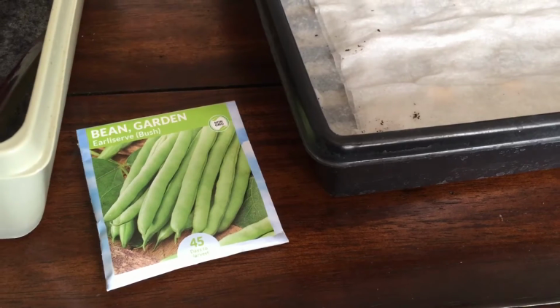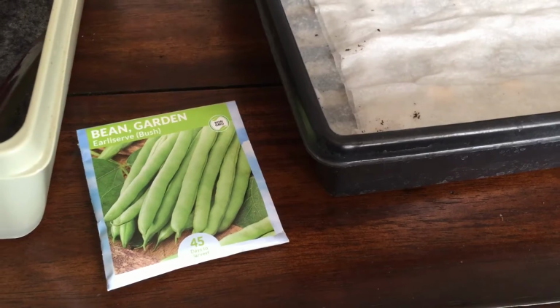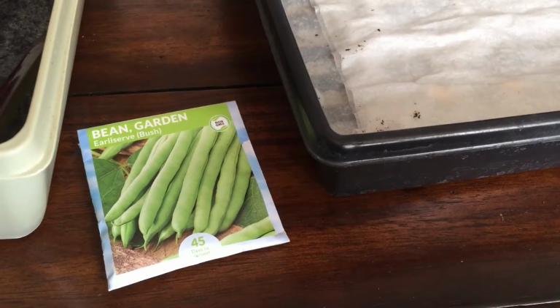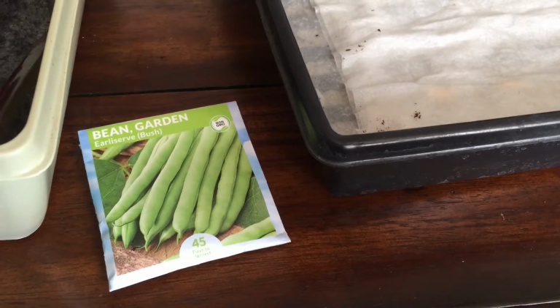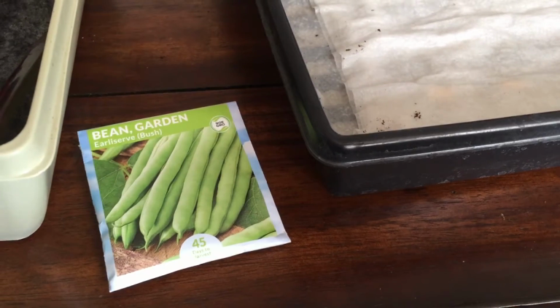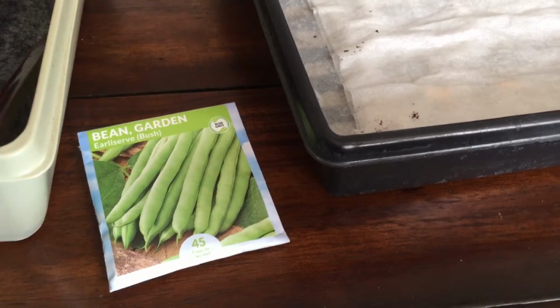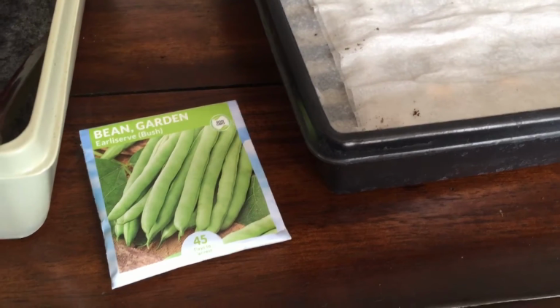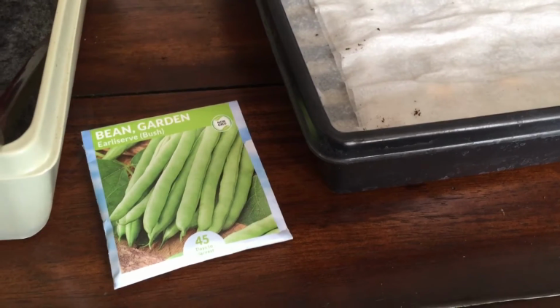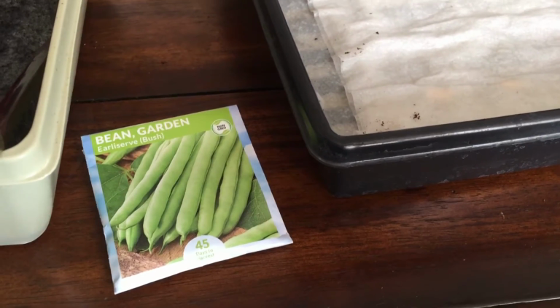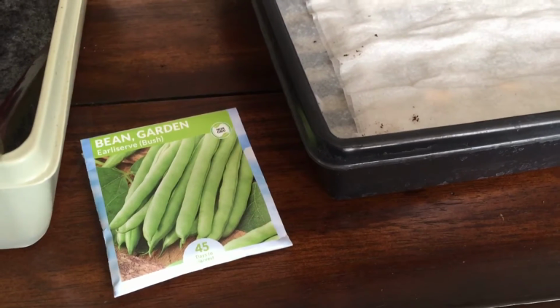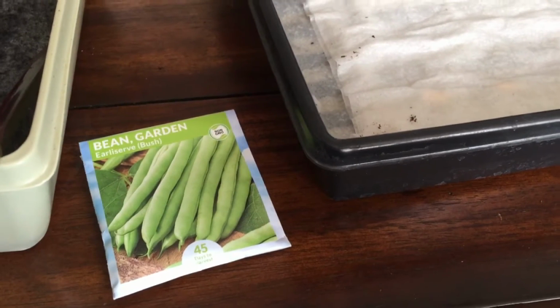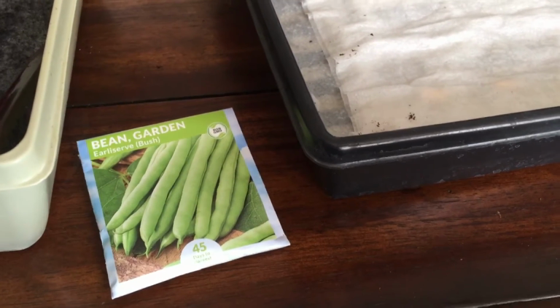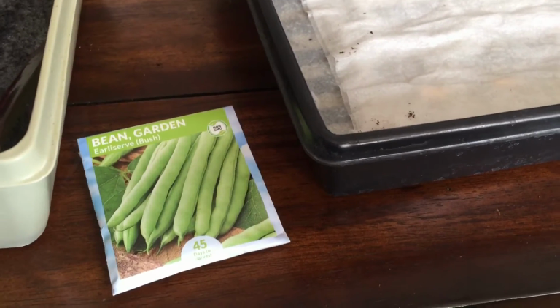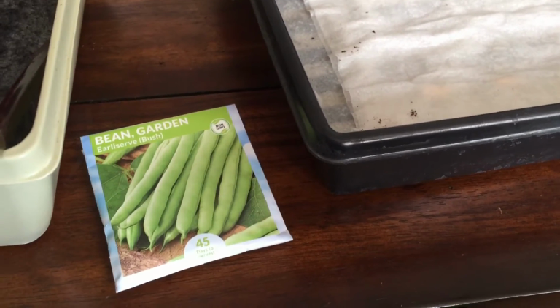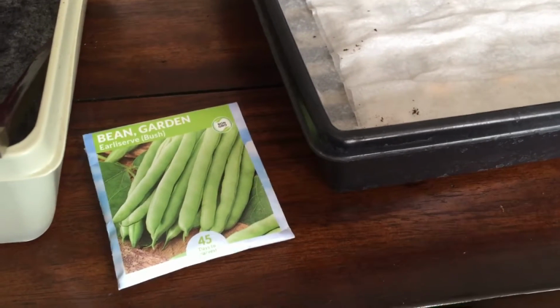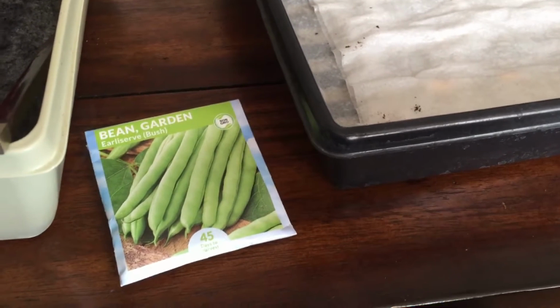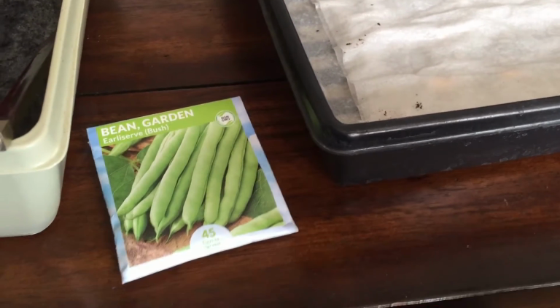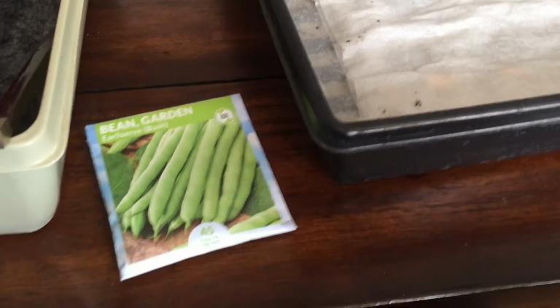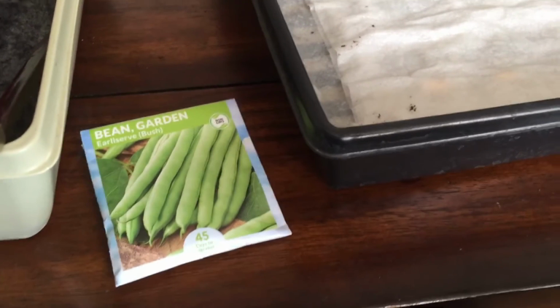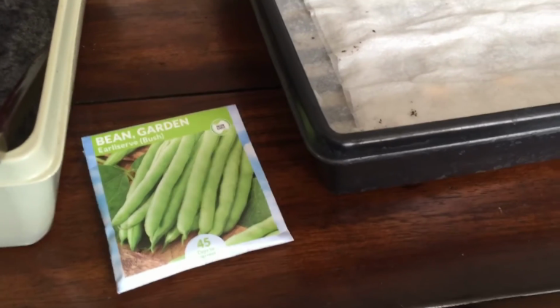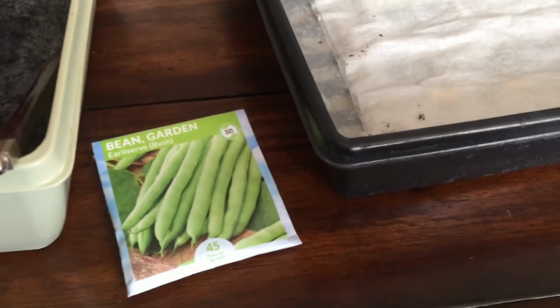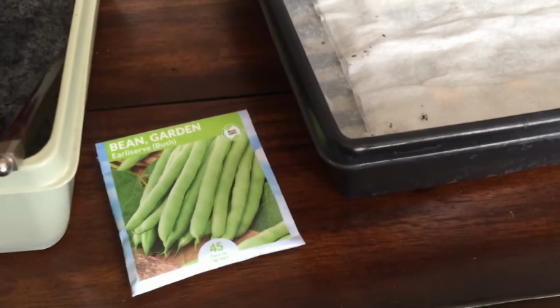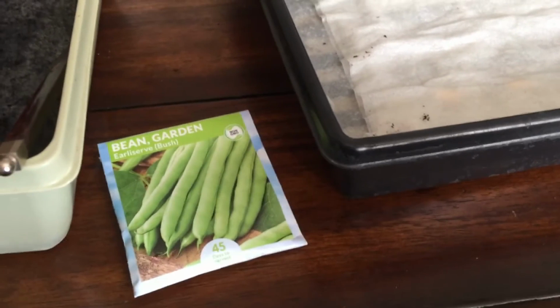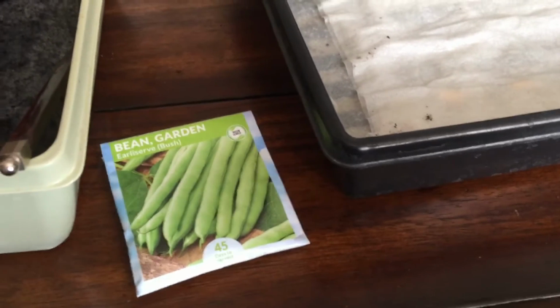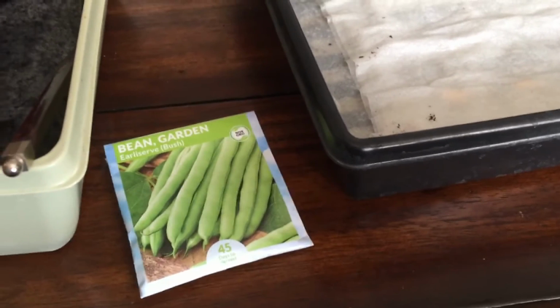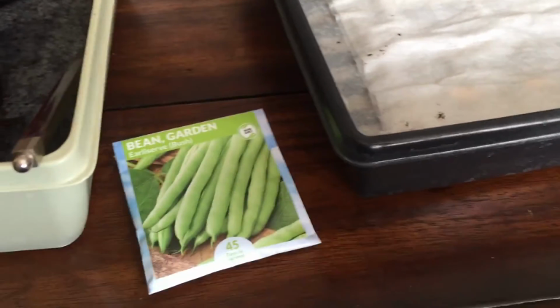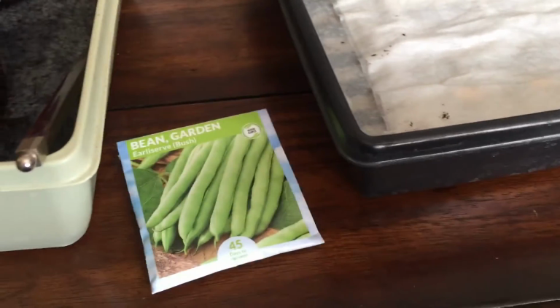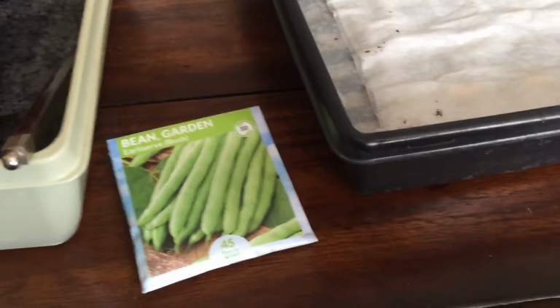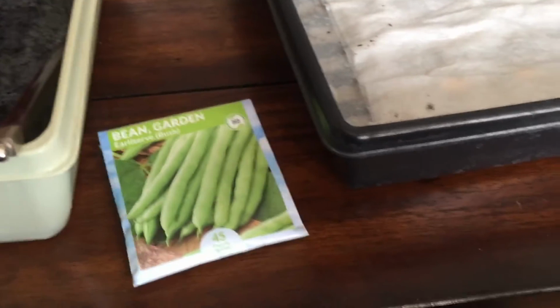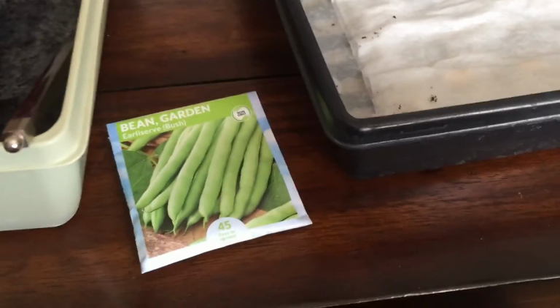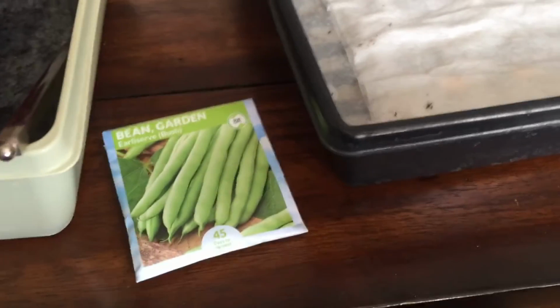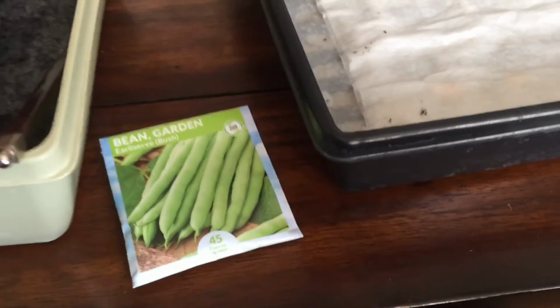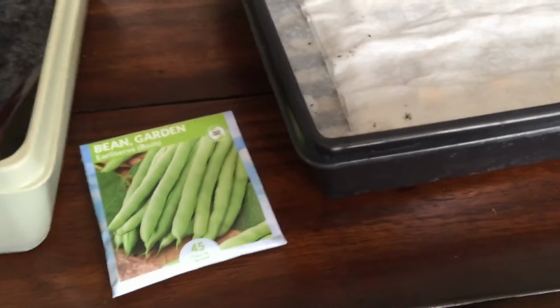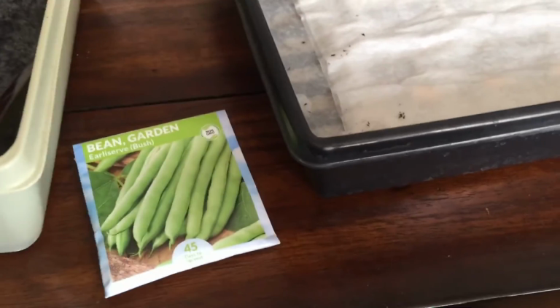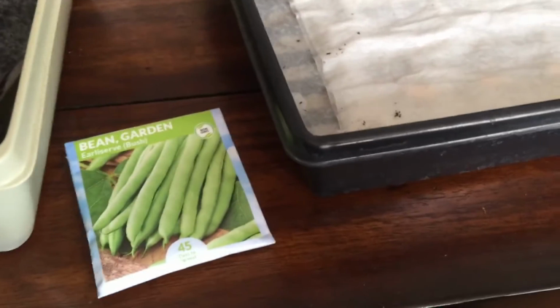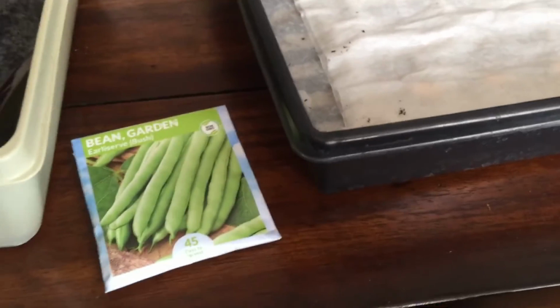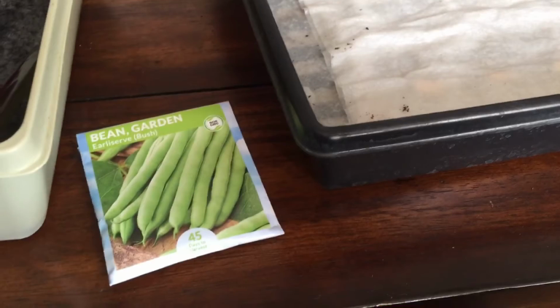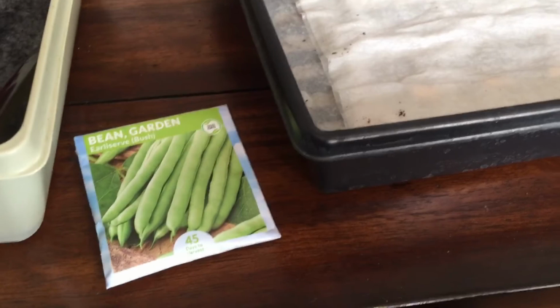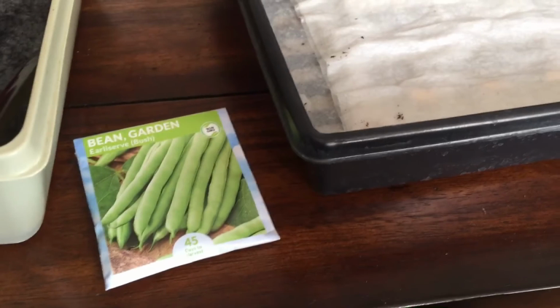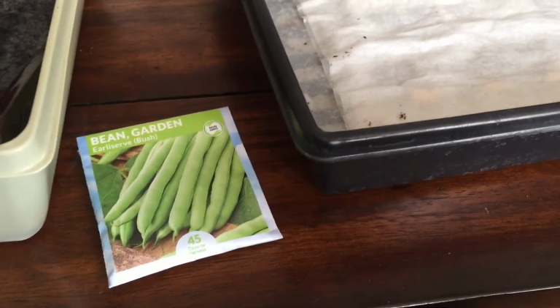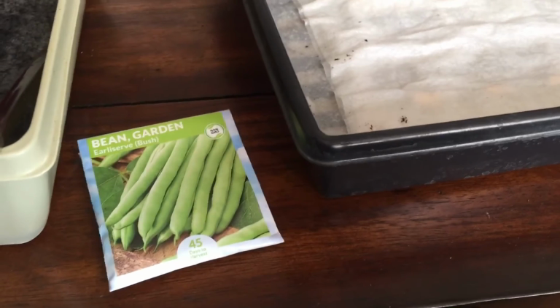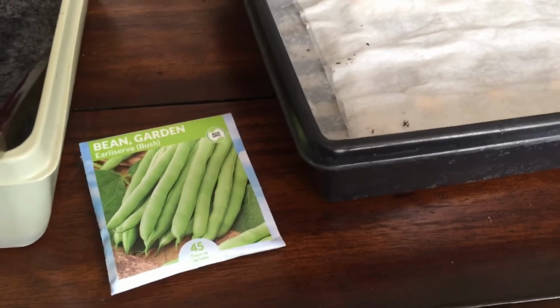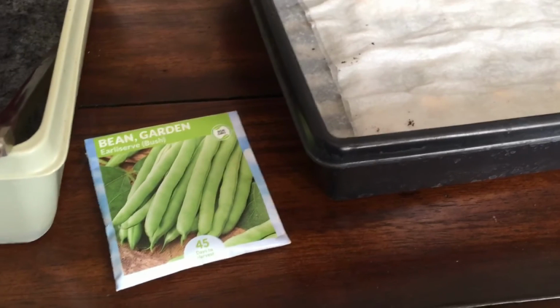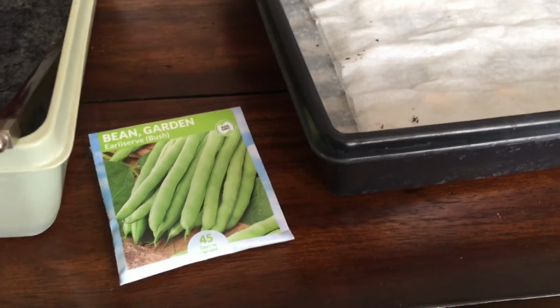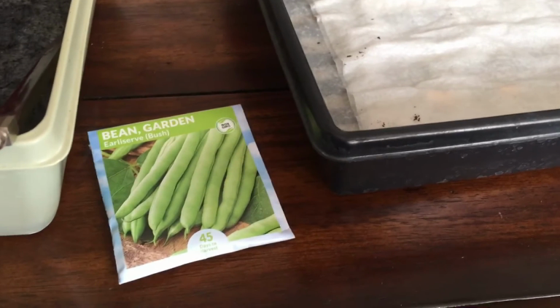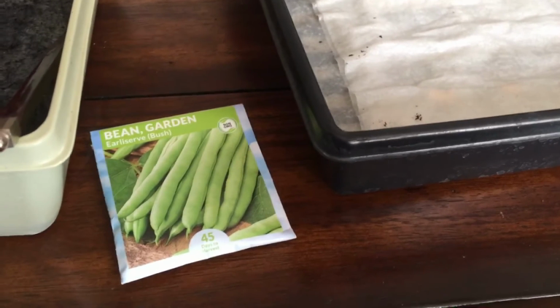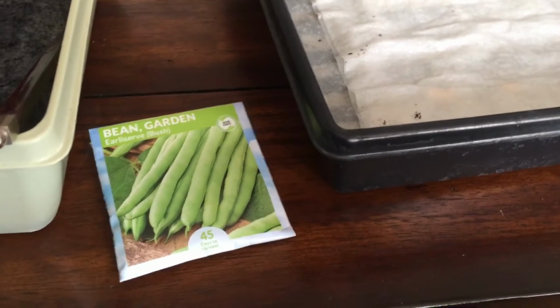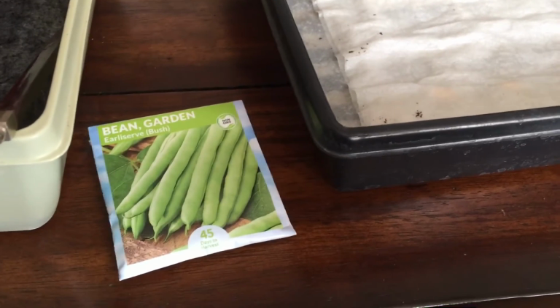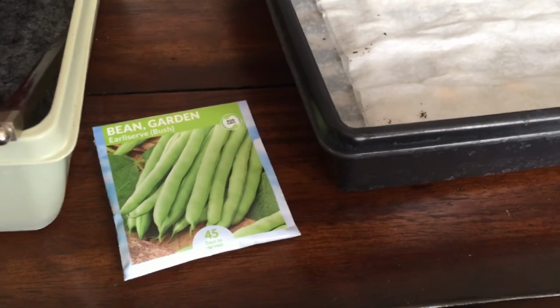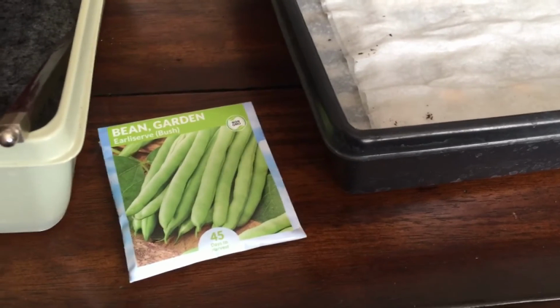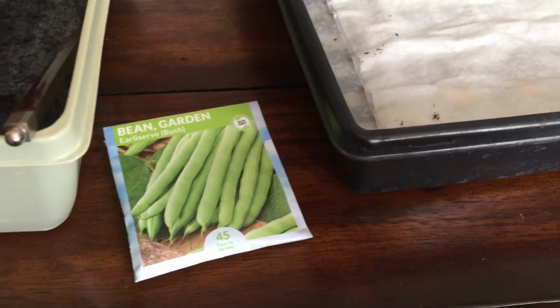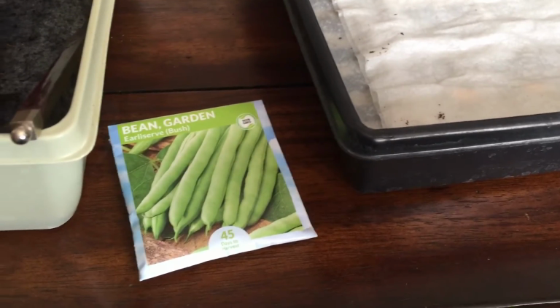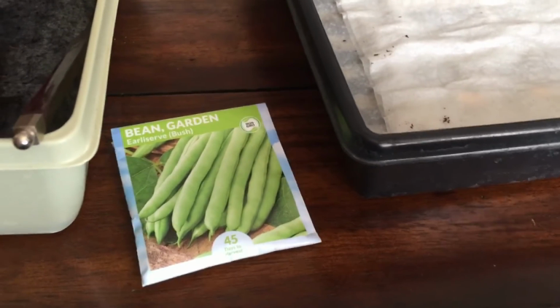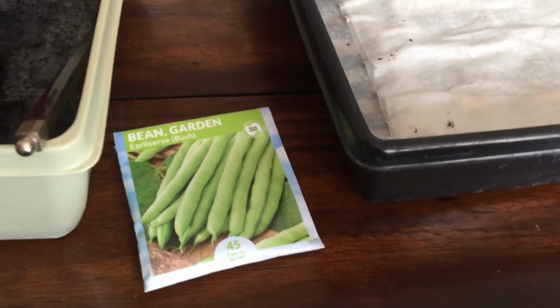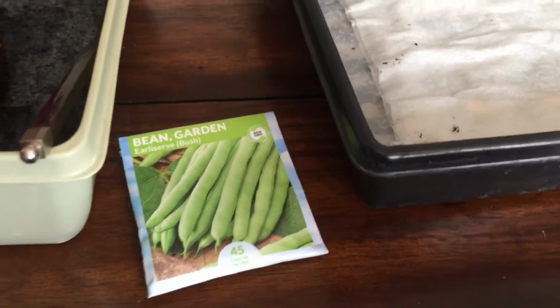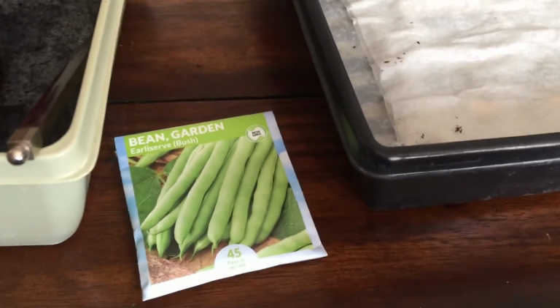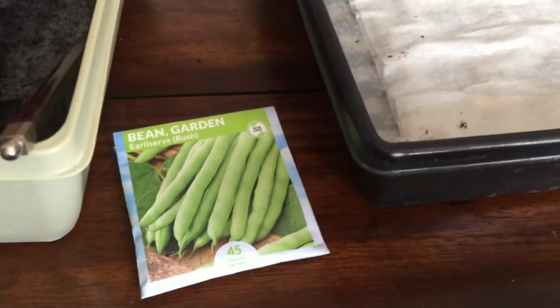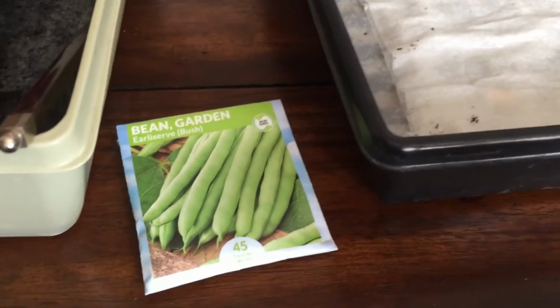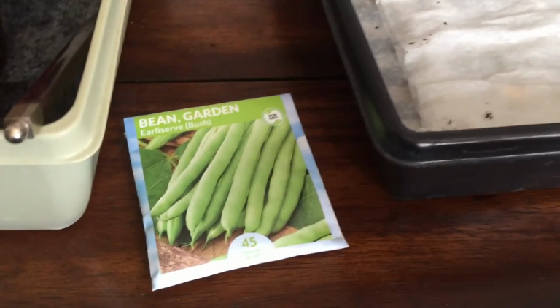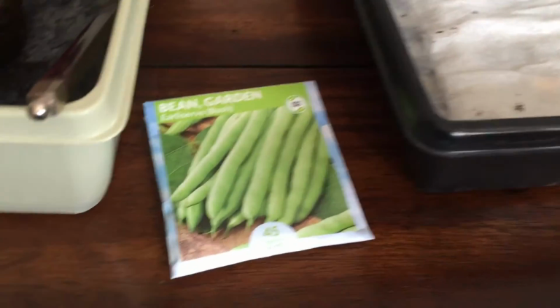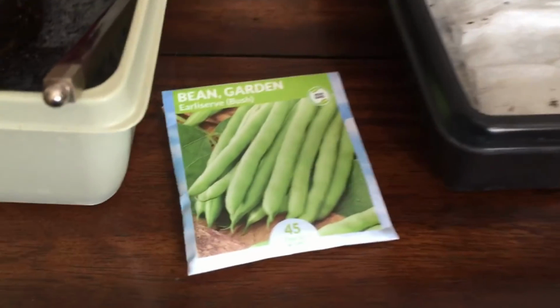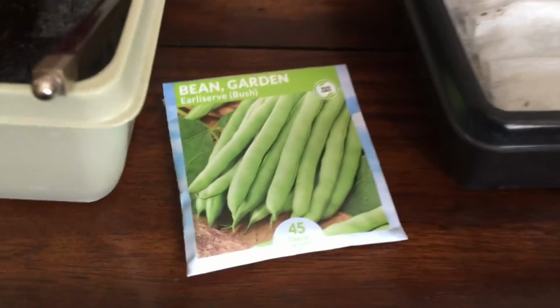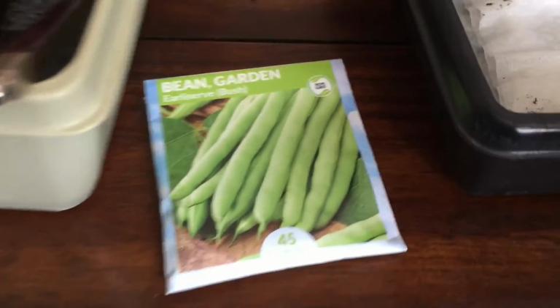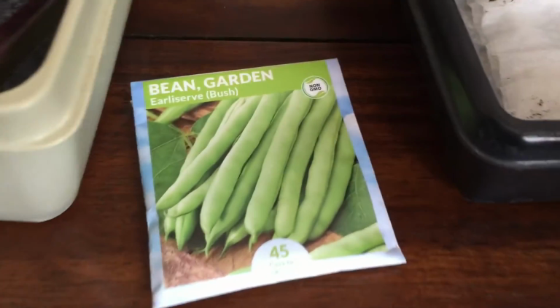Hi guys, Draven here. I am doing successive planting — this is the second planting of some beans and peas.